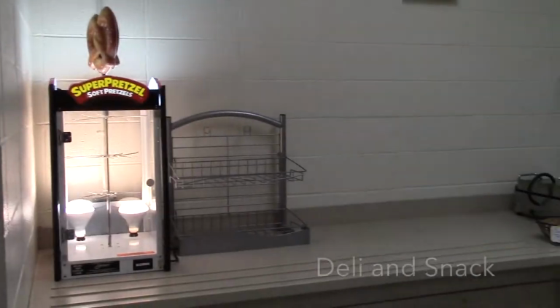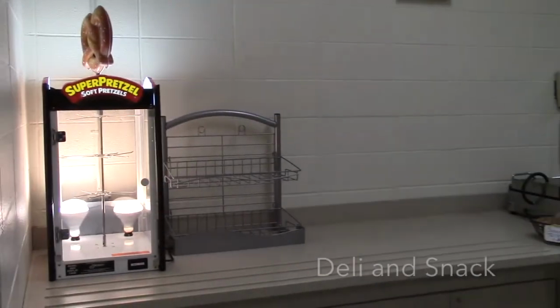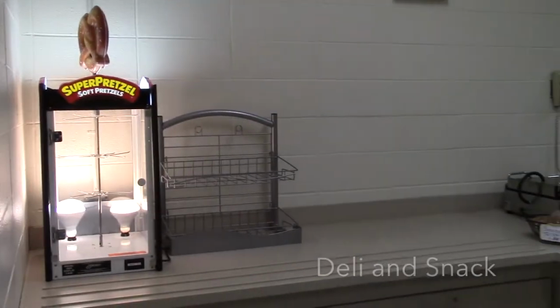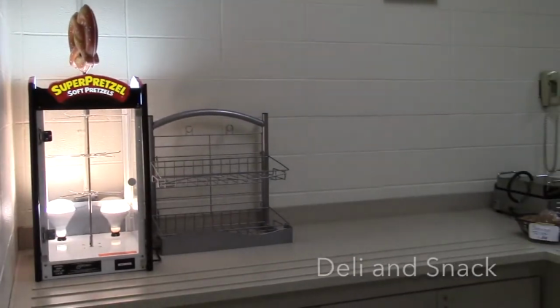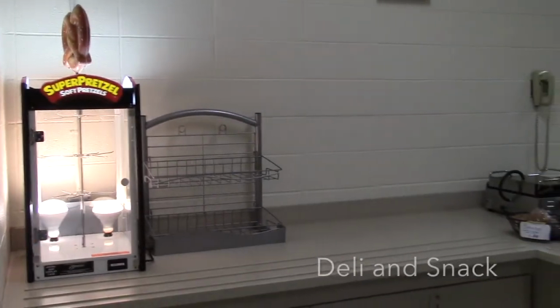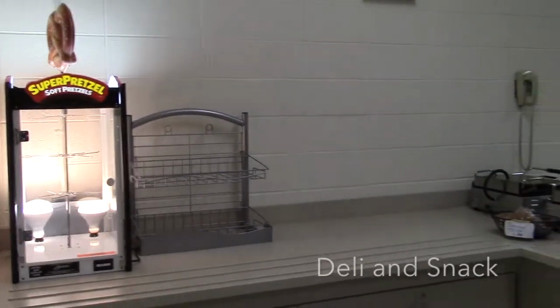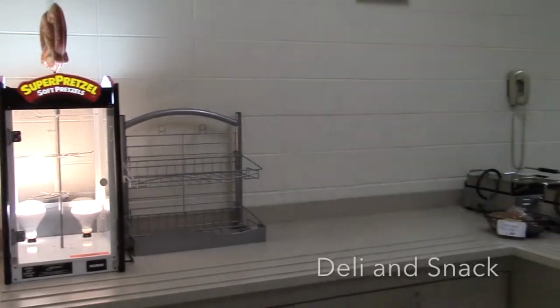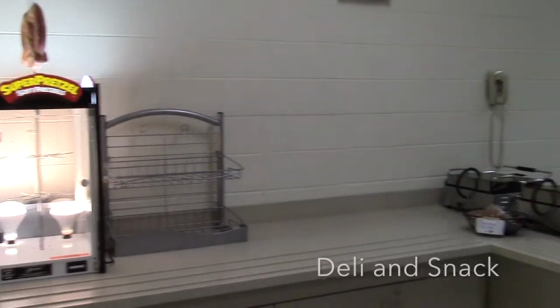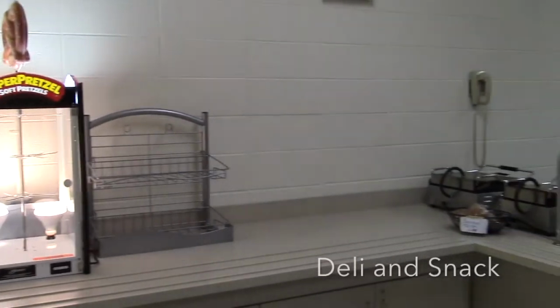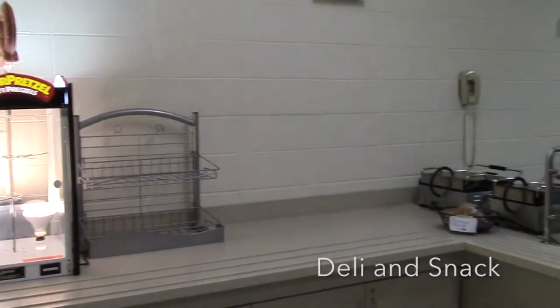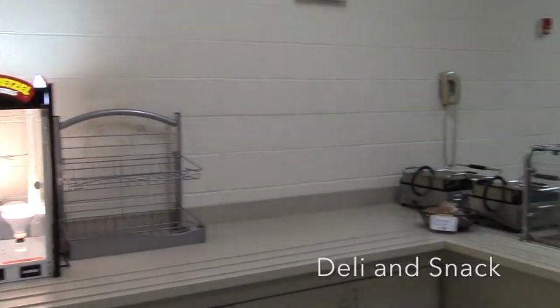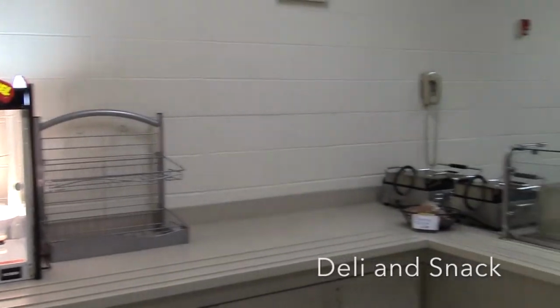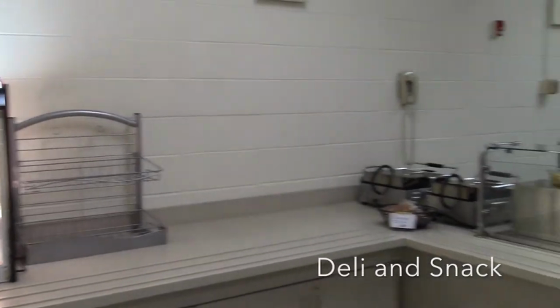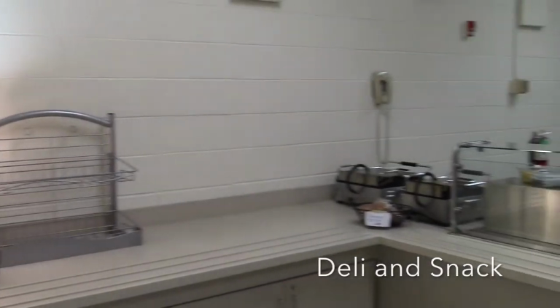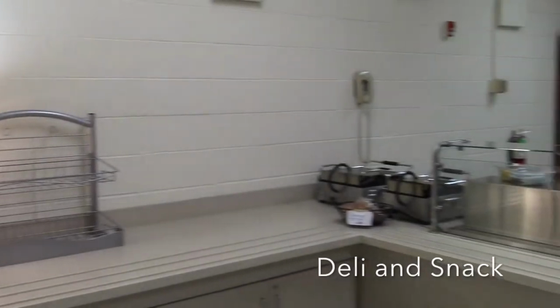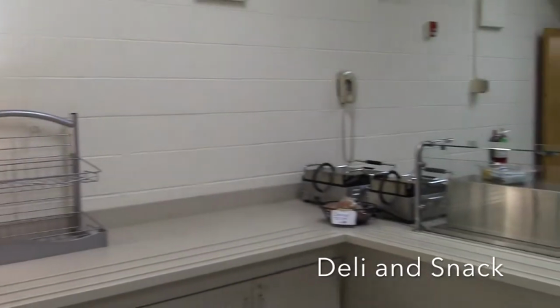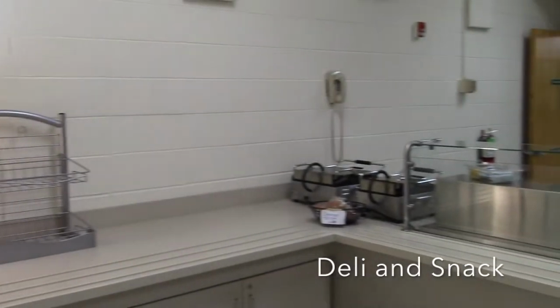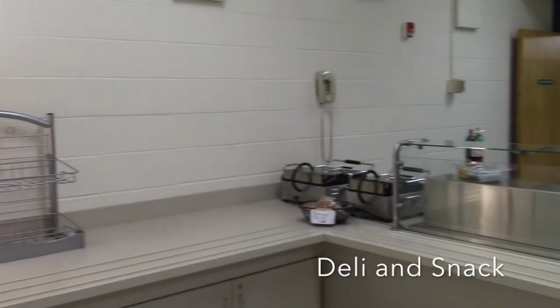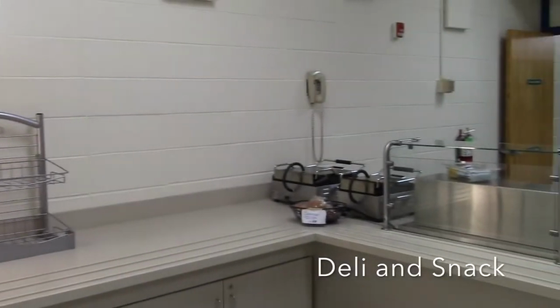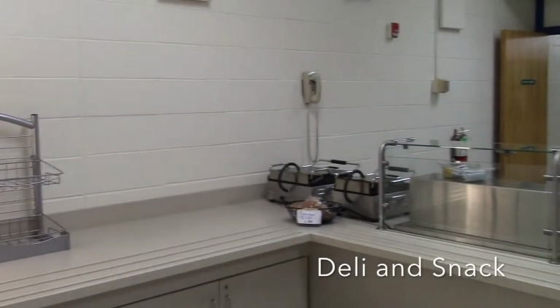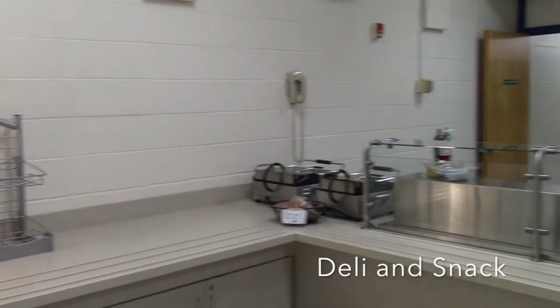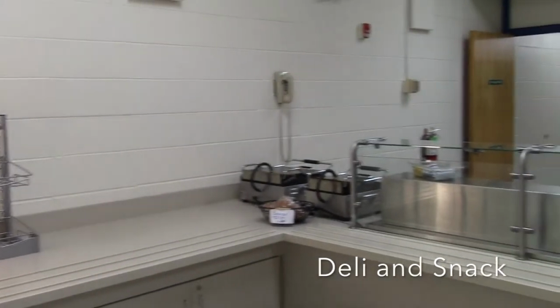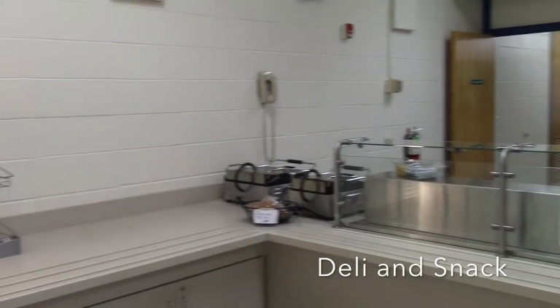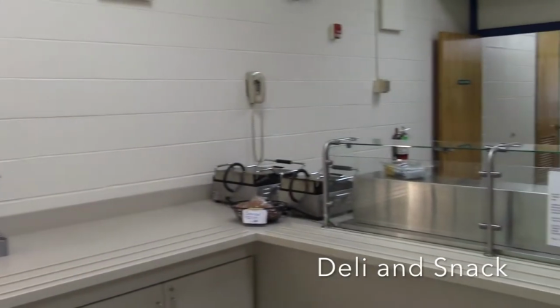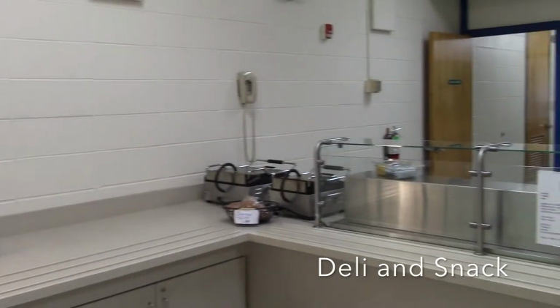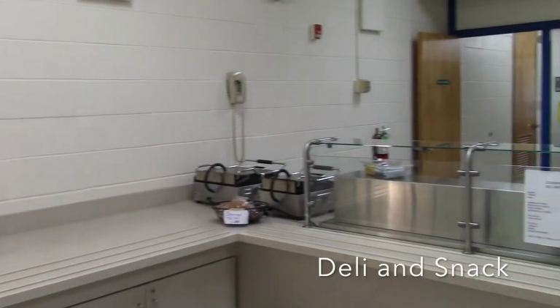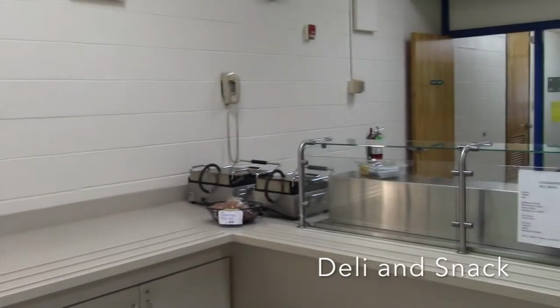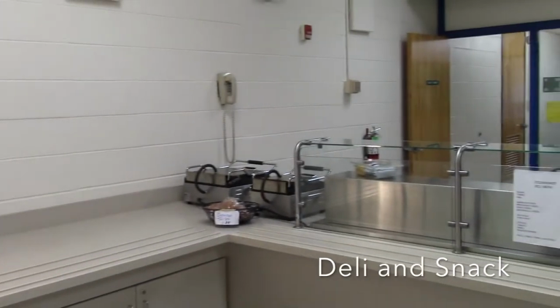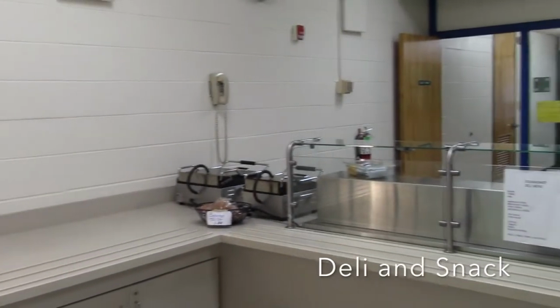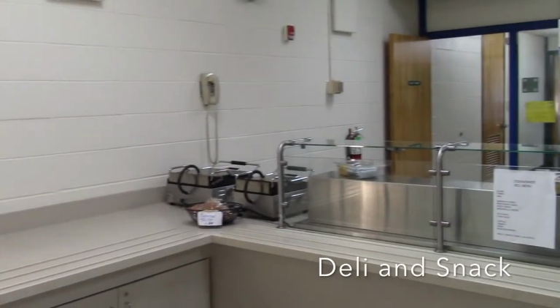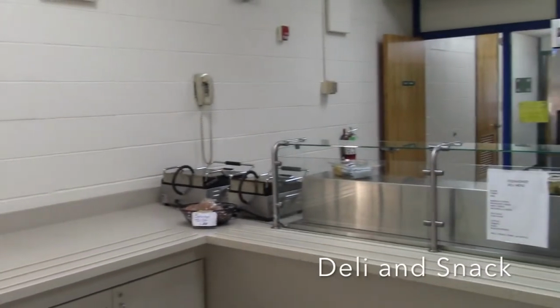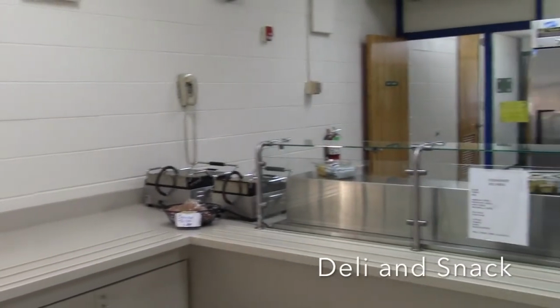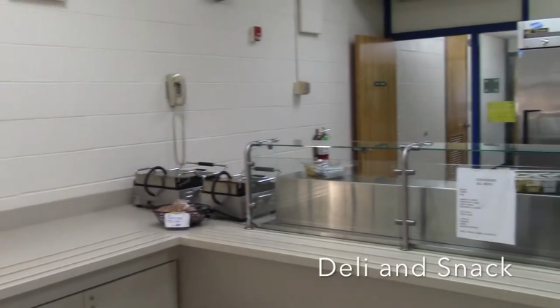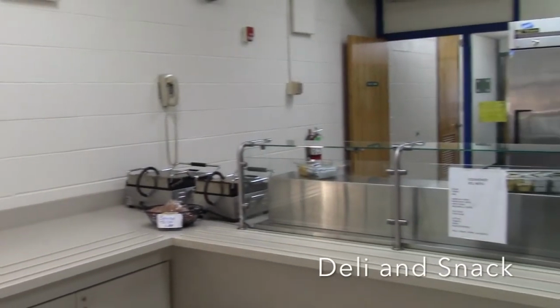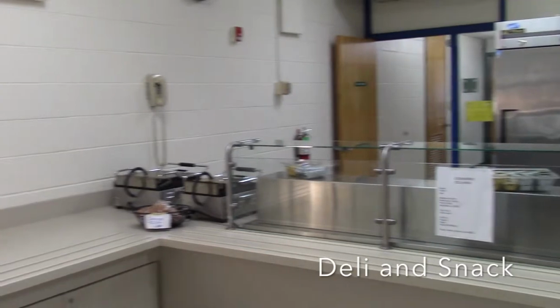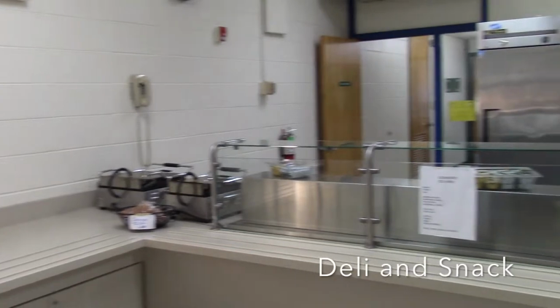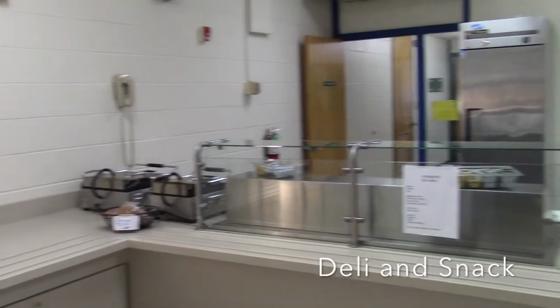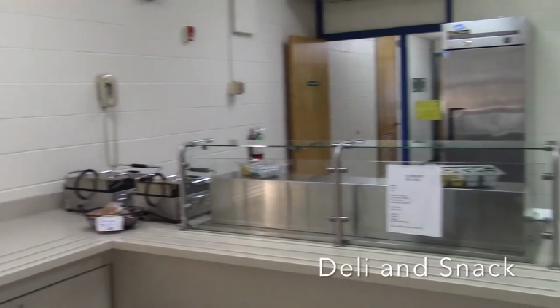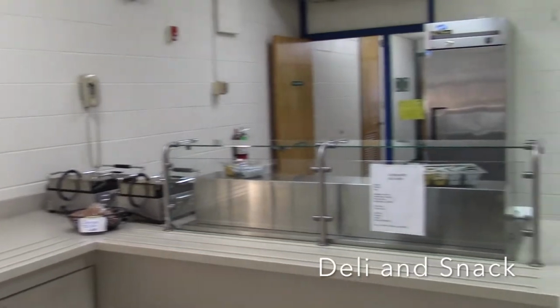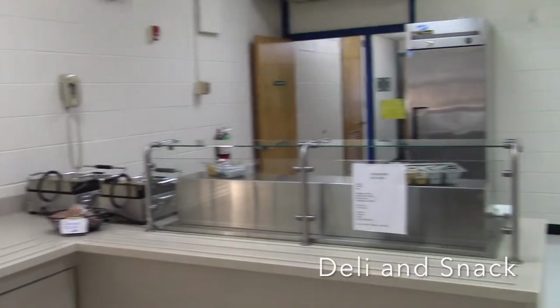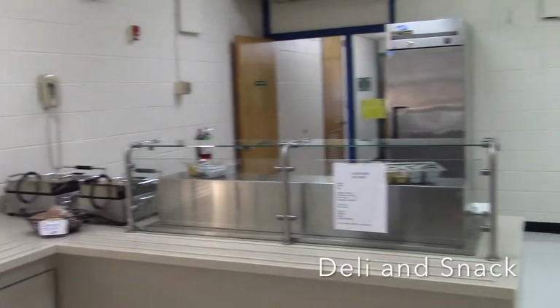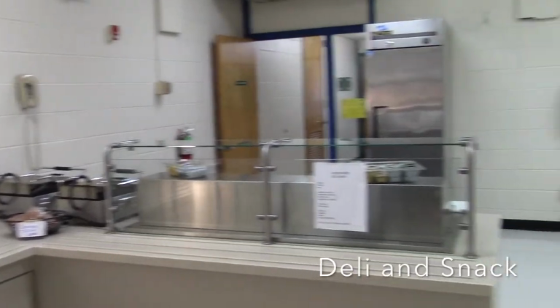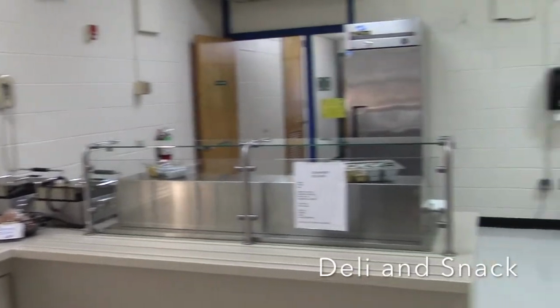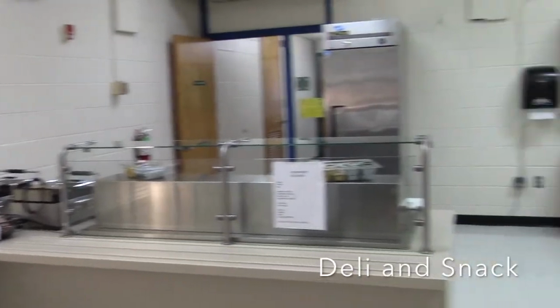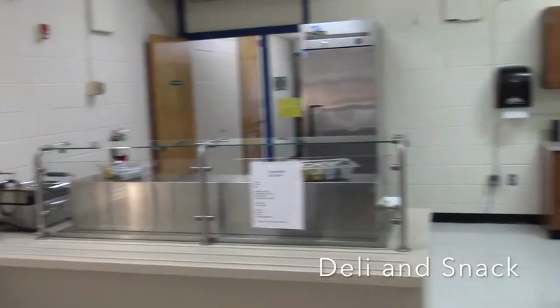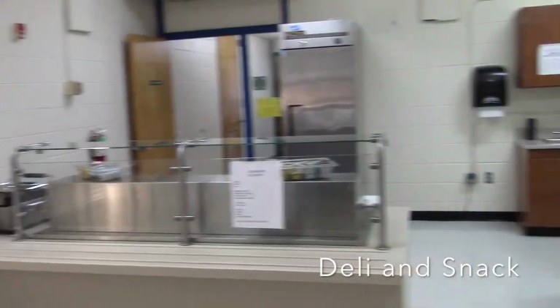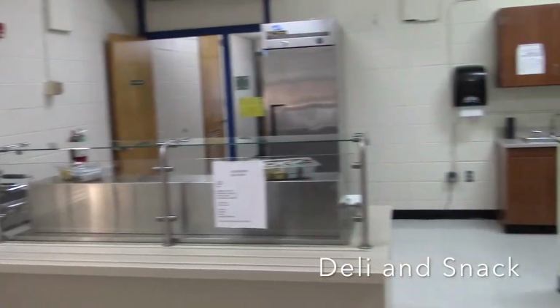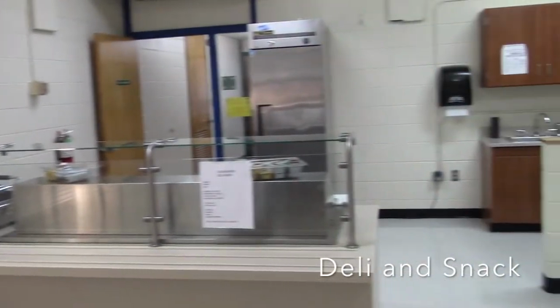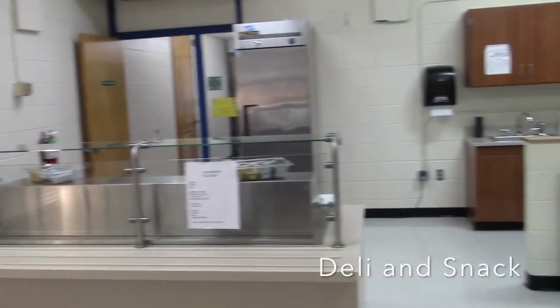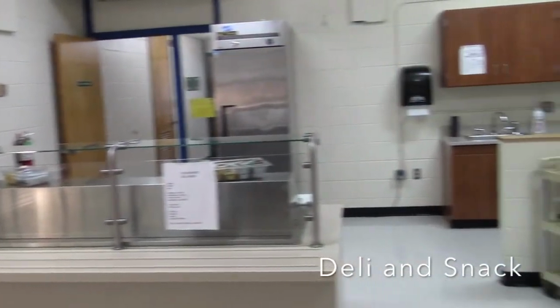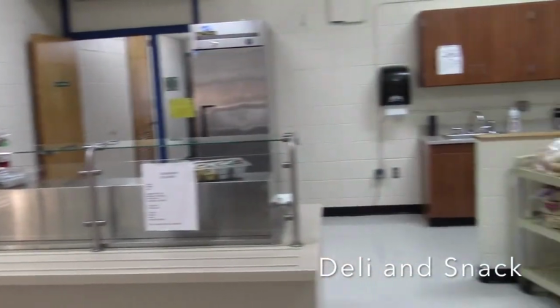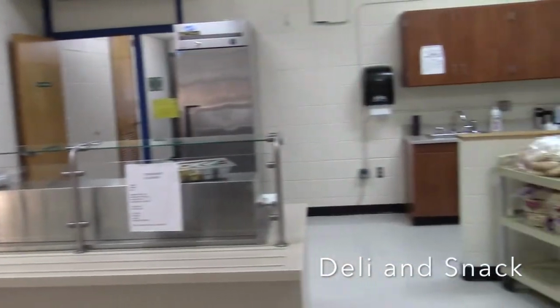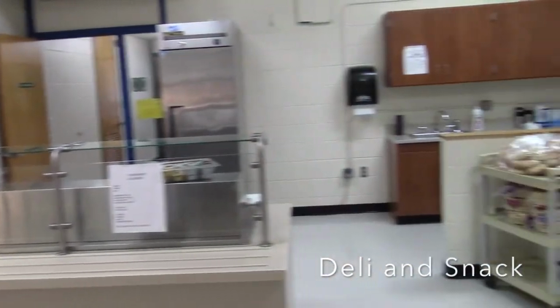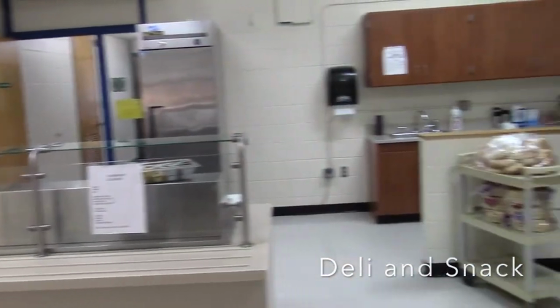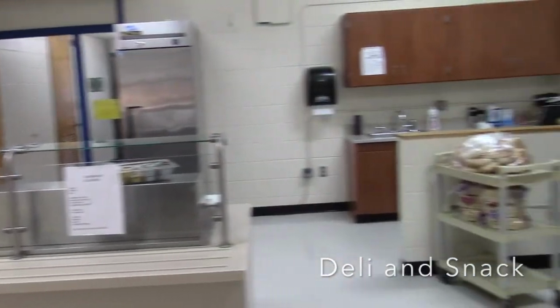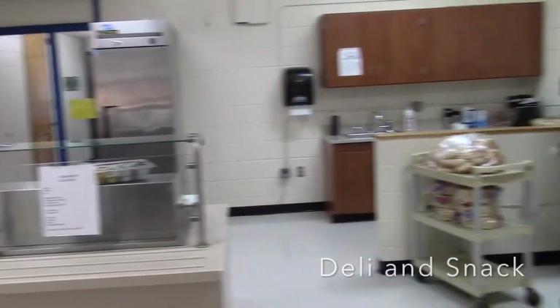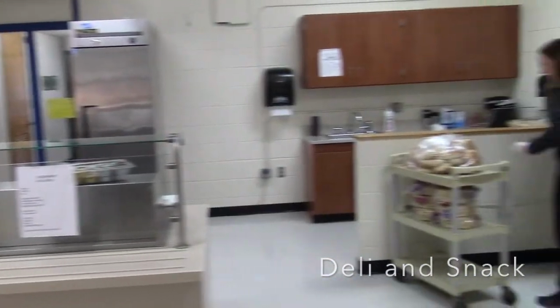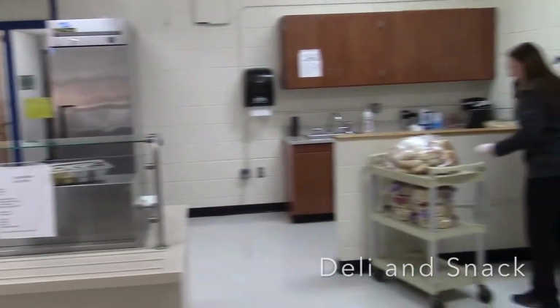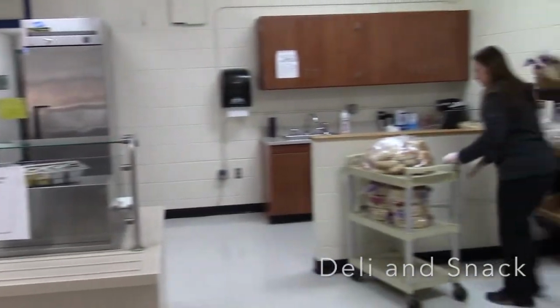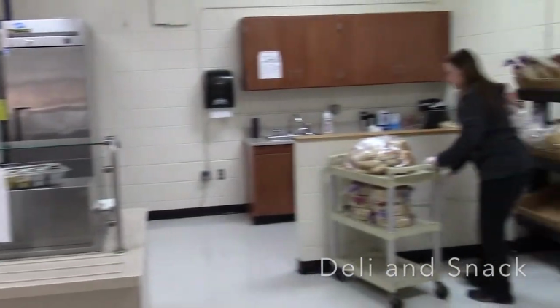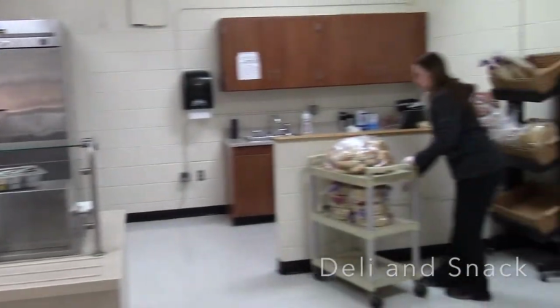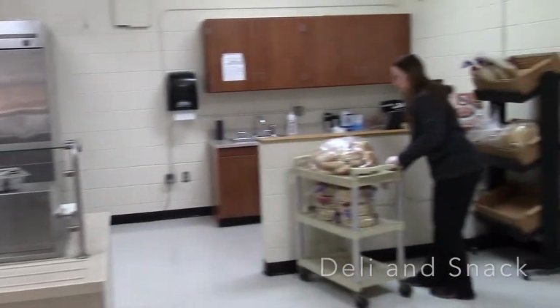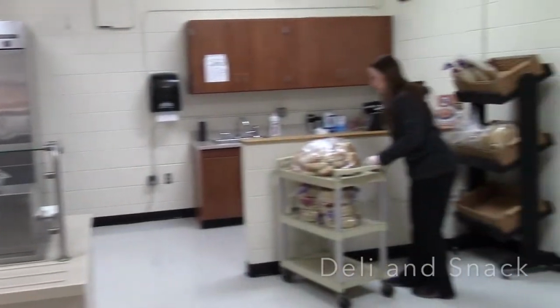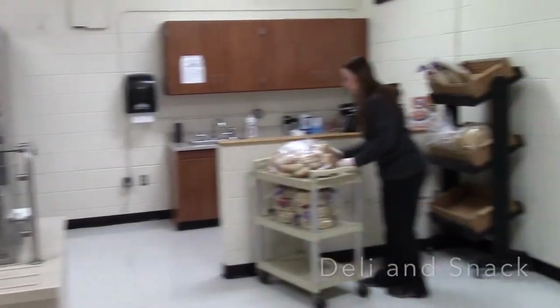This is the deli and snacks section of the cafeteria. Here you can order custom paninis, sandwiches and wraps, and get drinks.